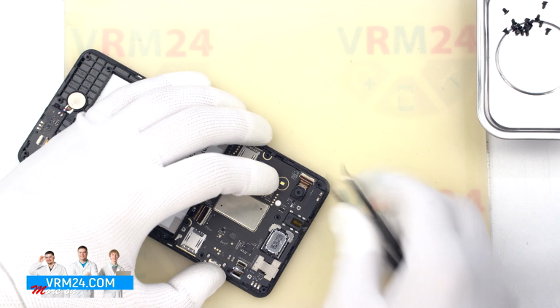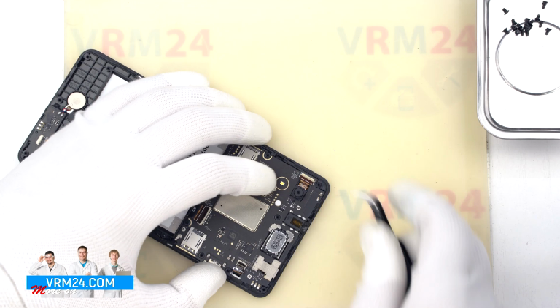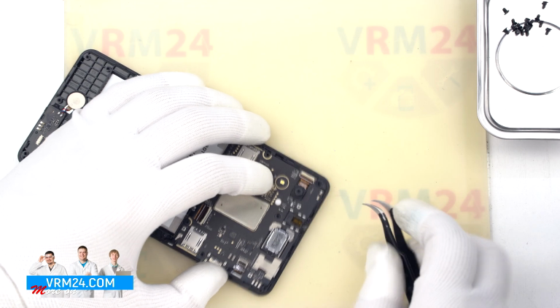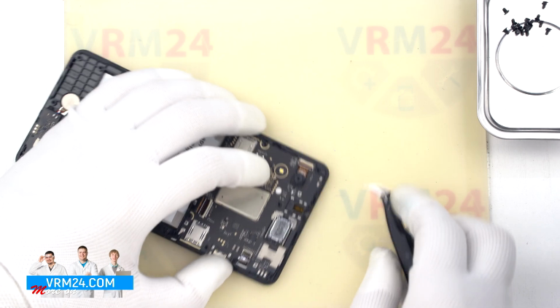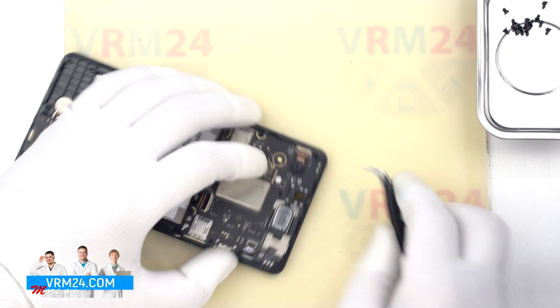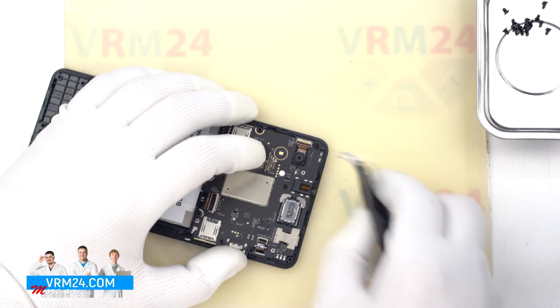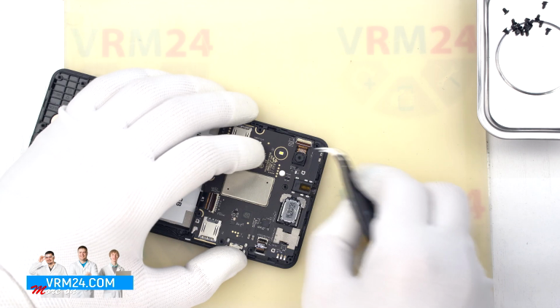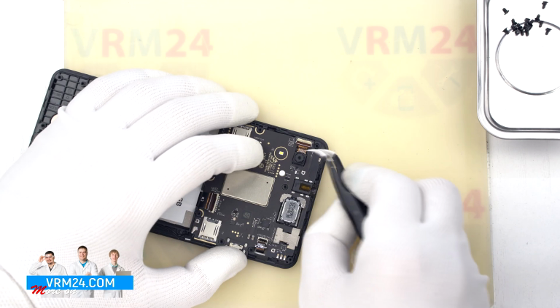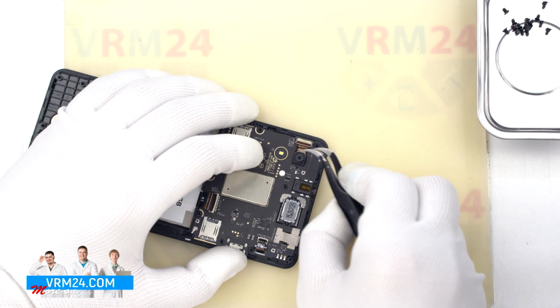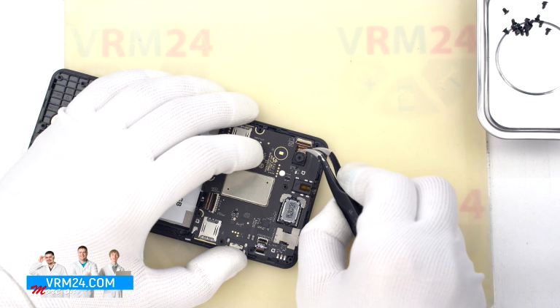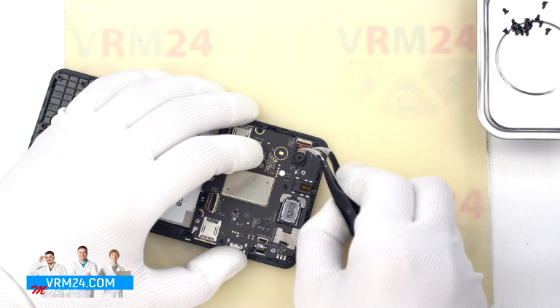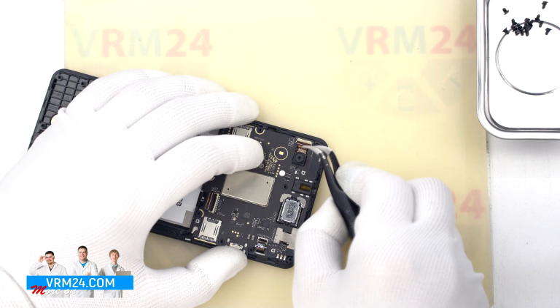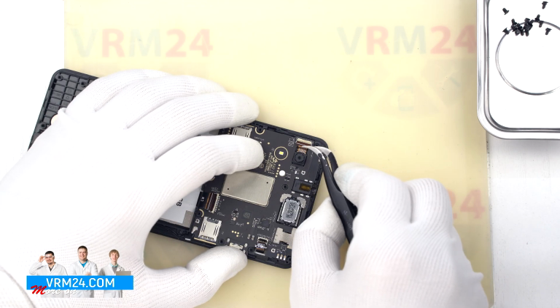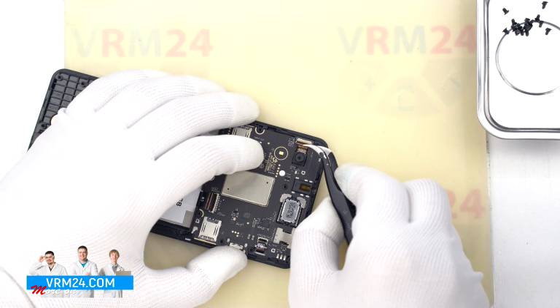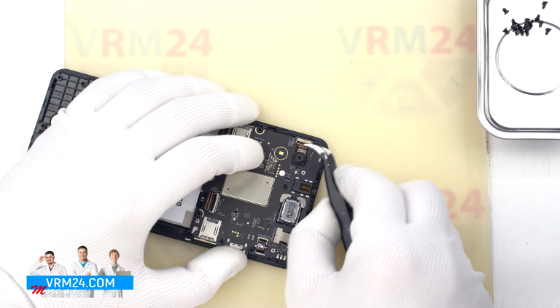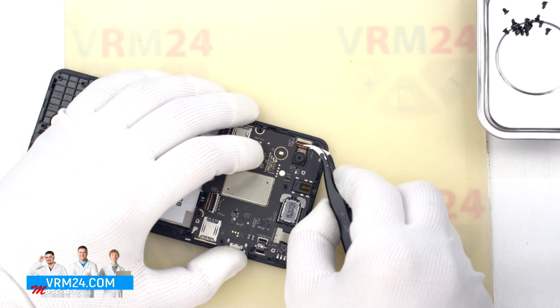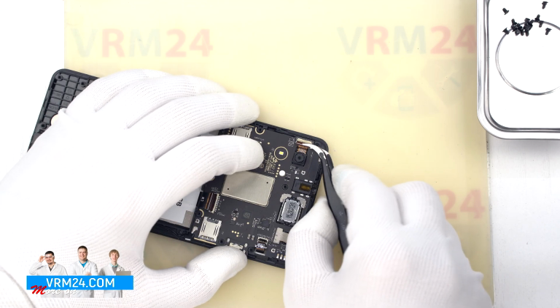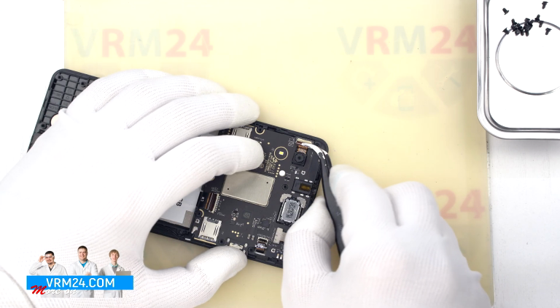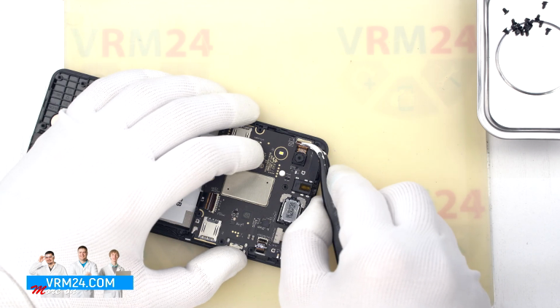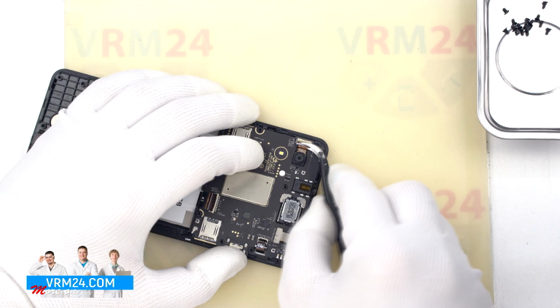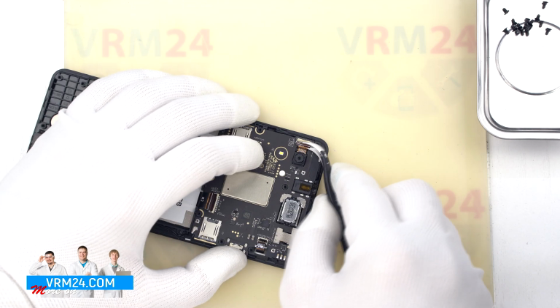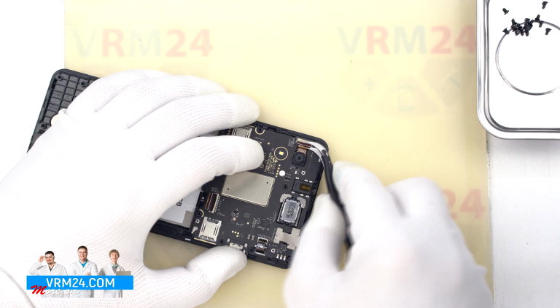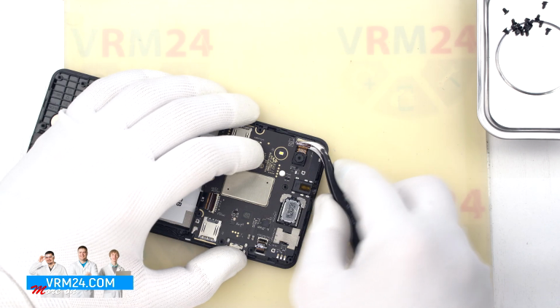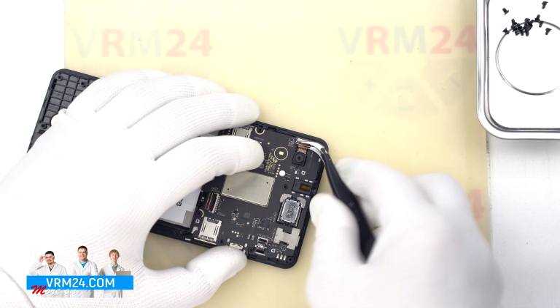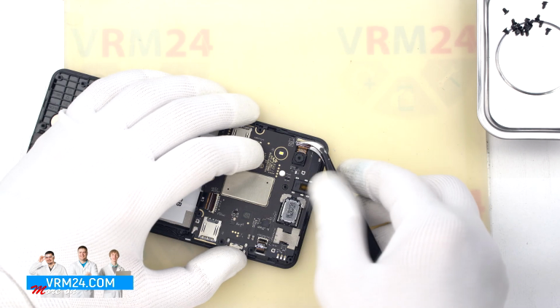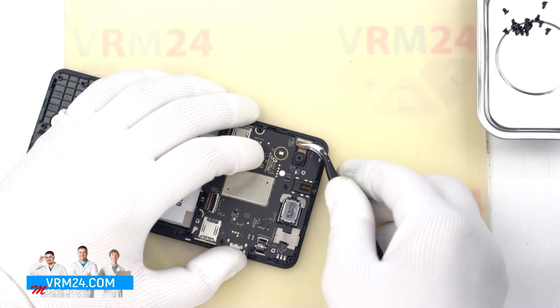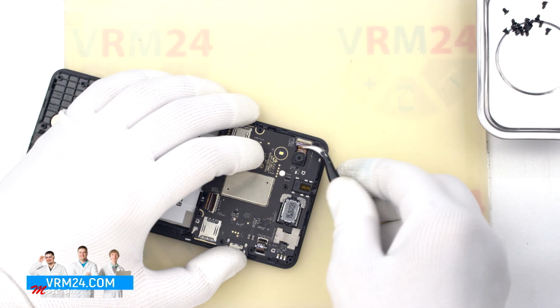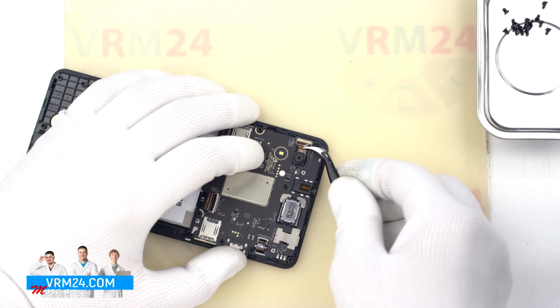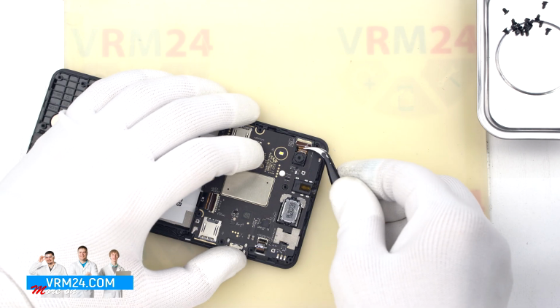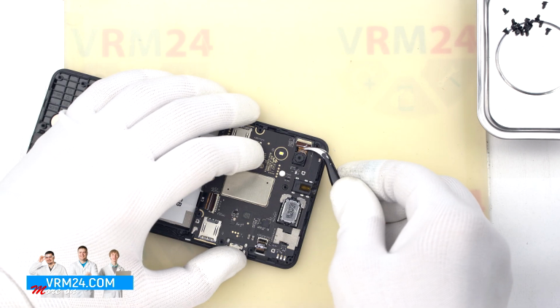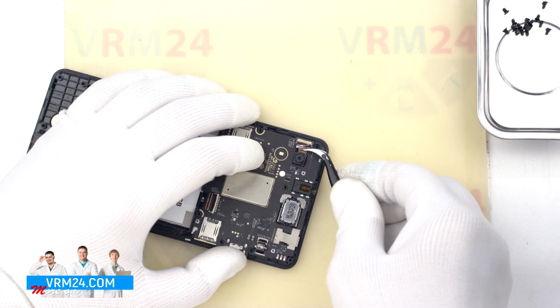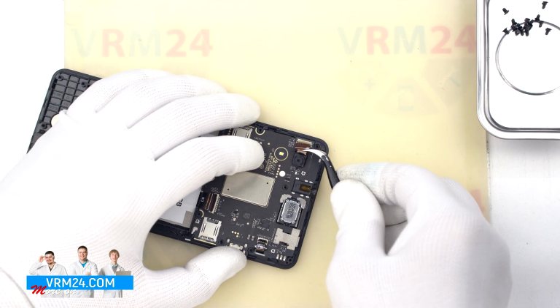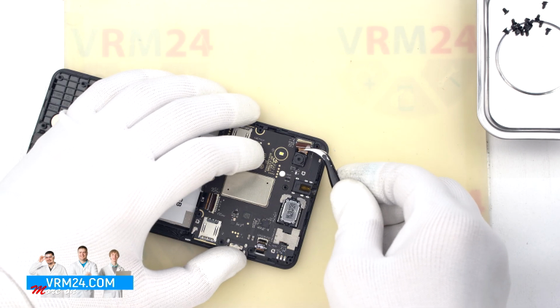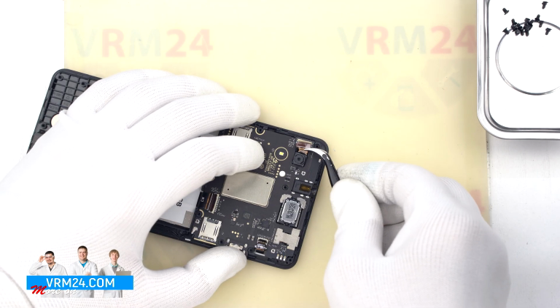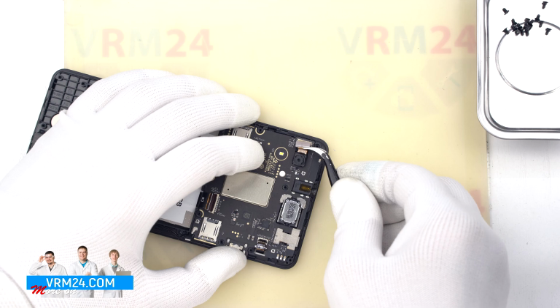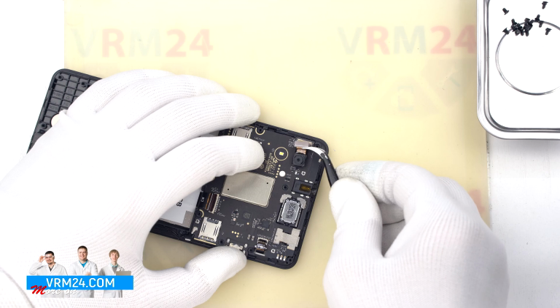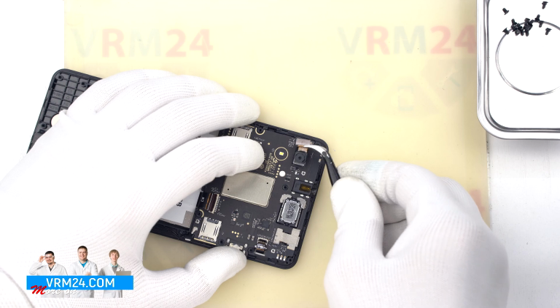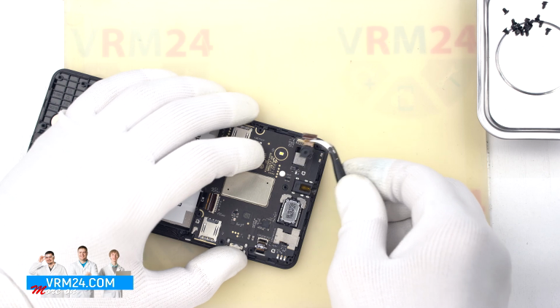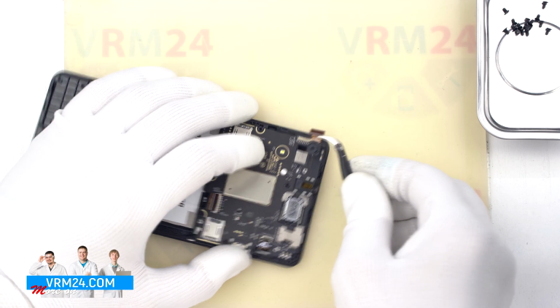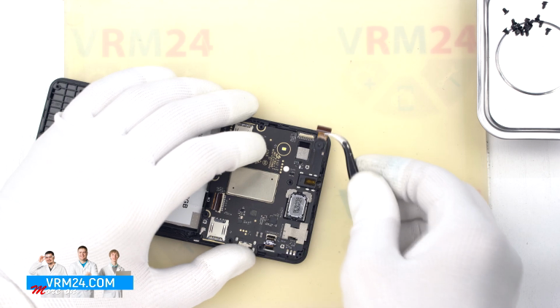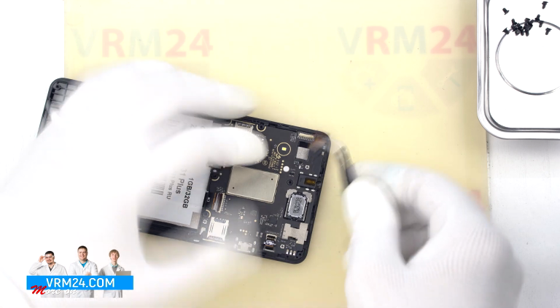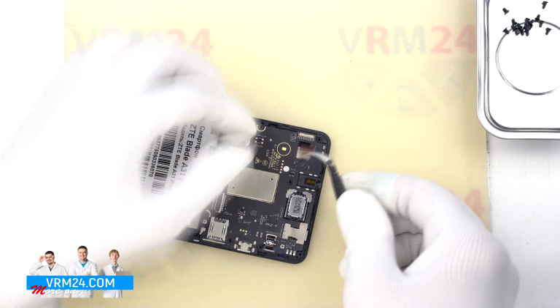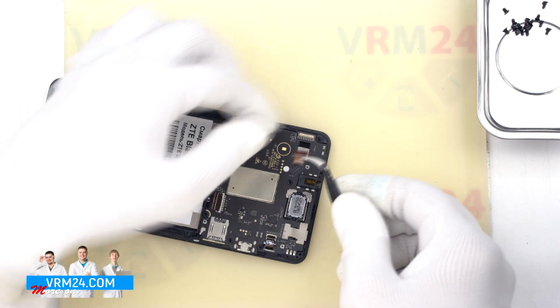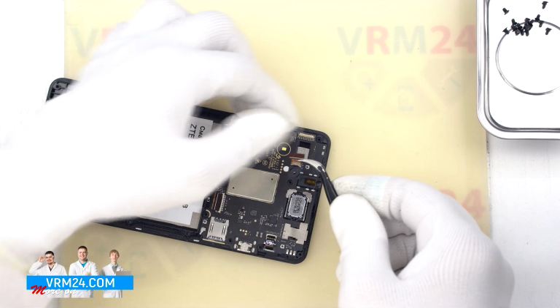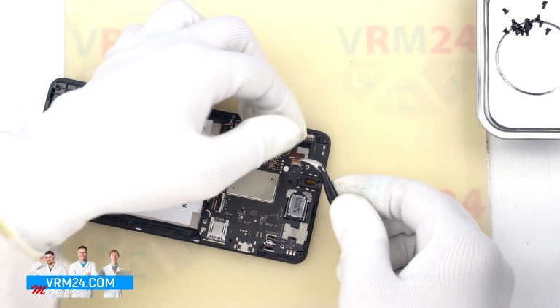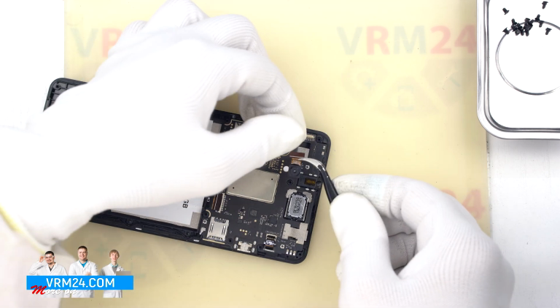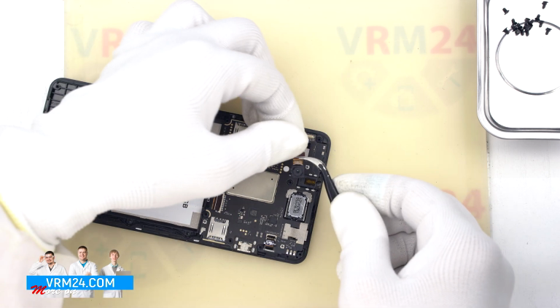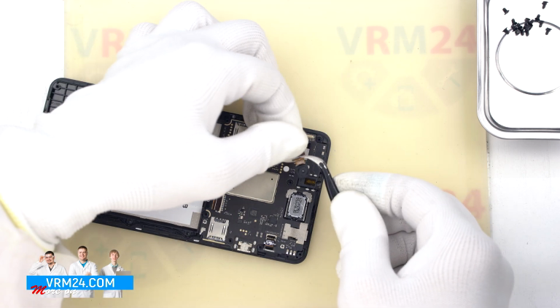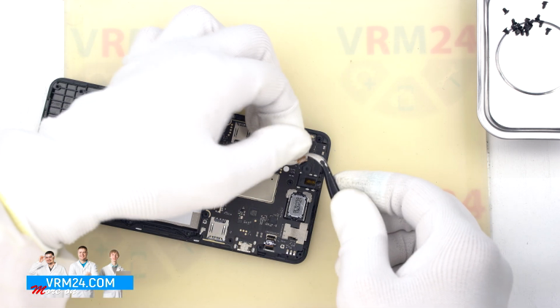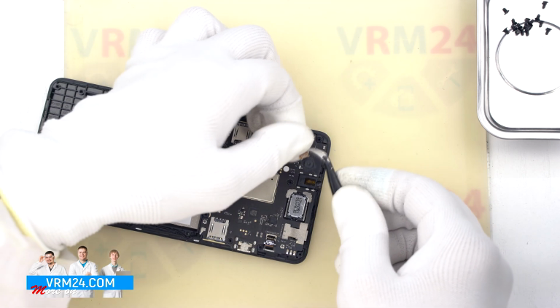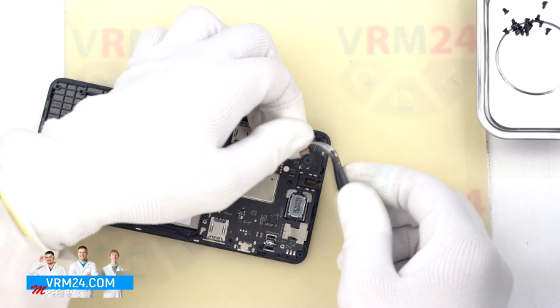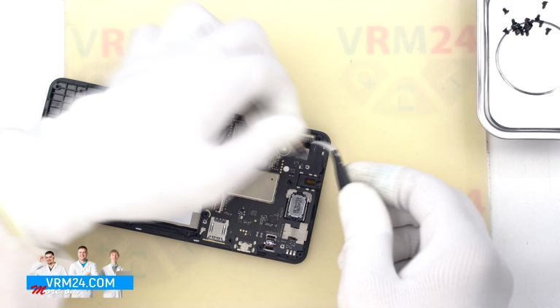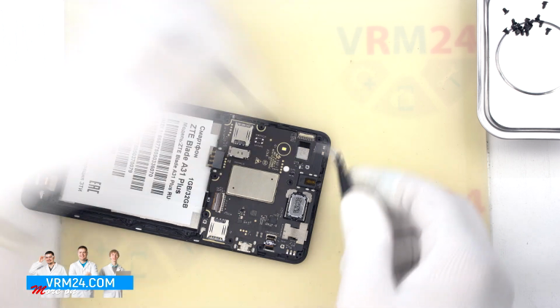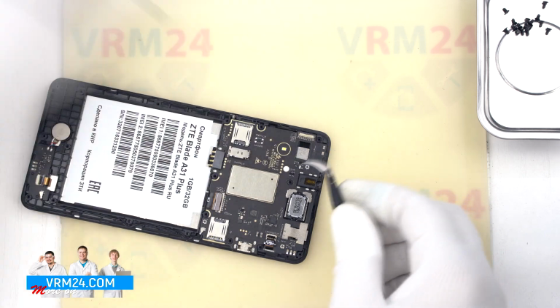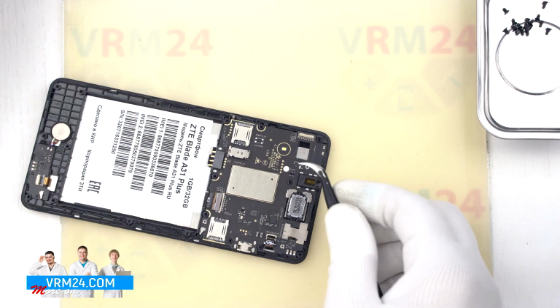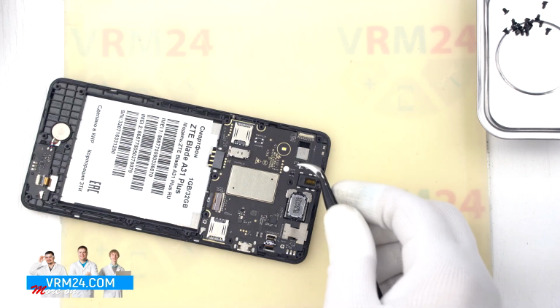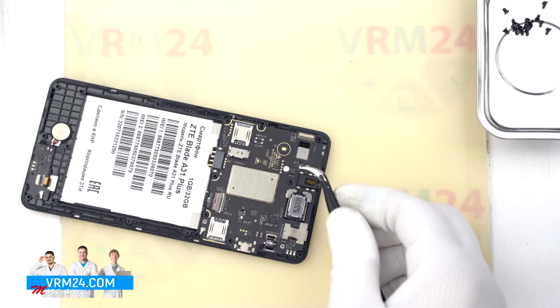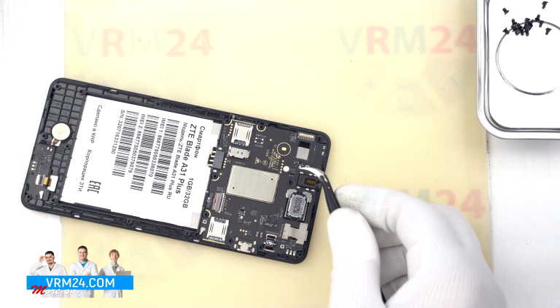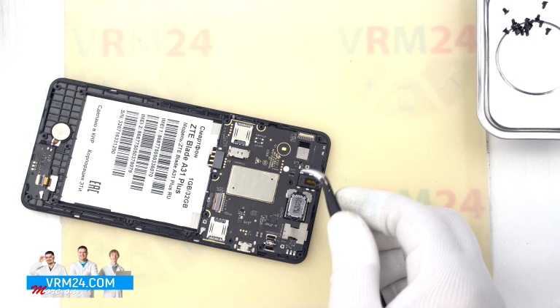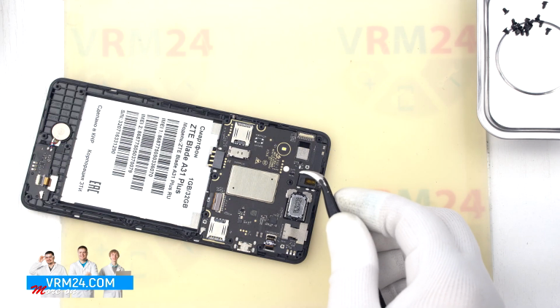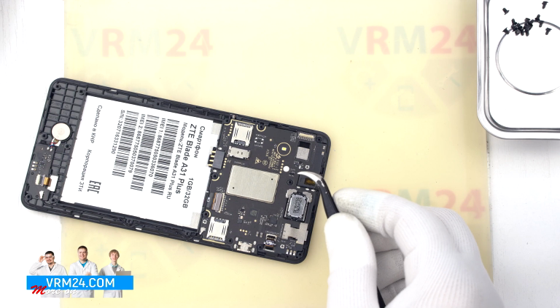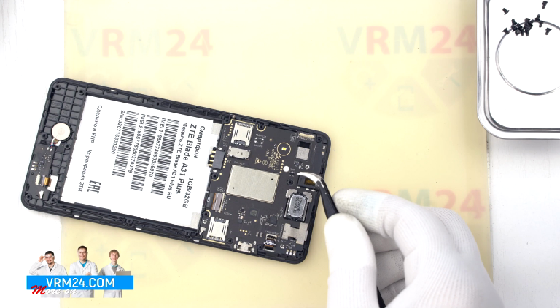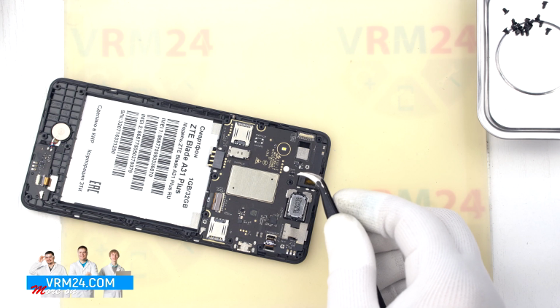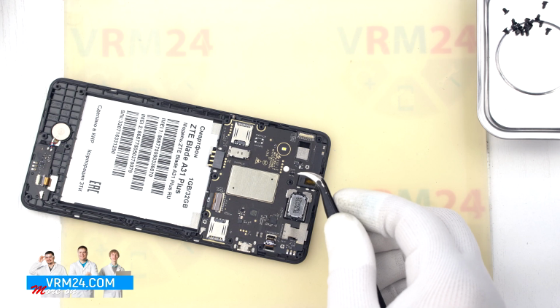We do the same for the rear camera. We pull out the cable and remove the rear camera.